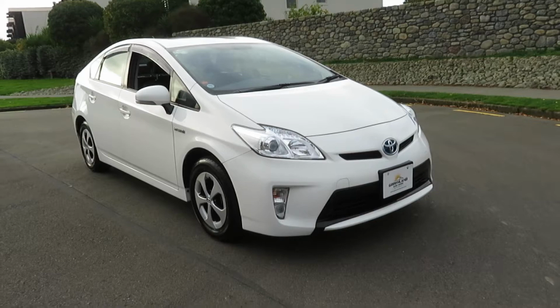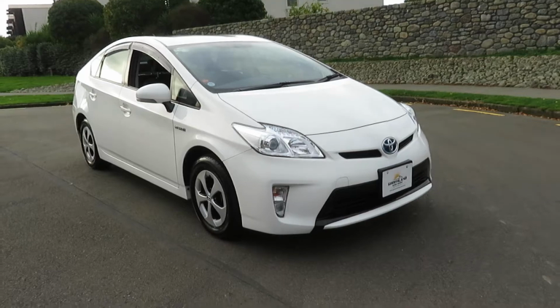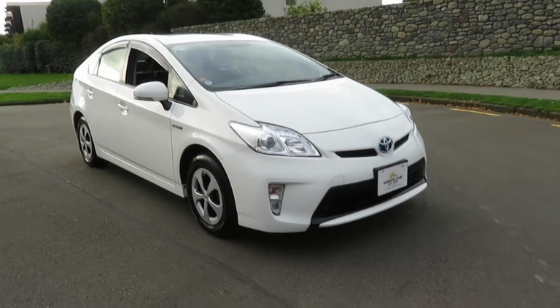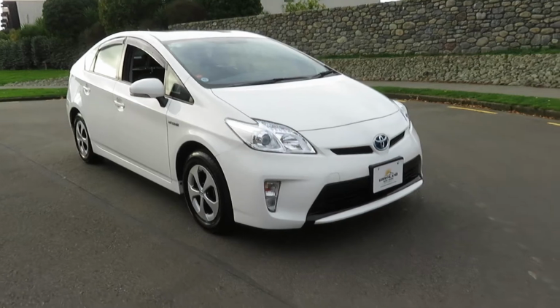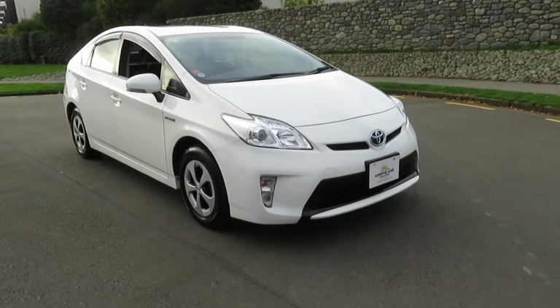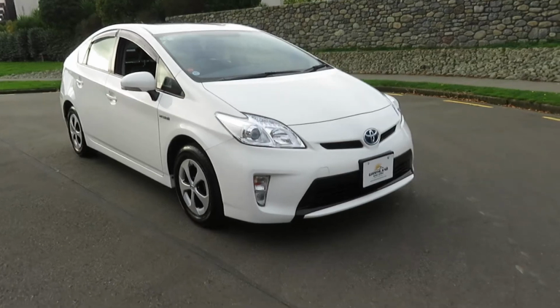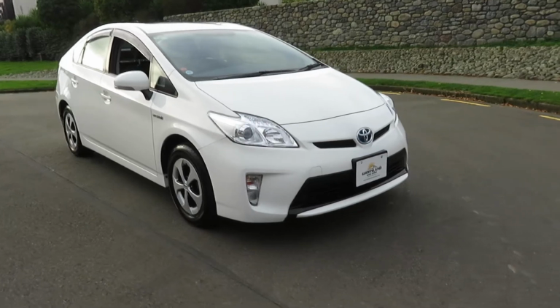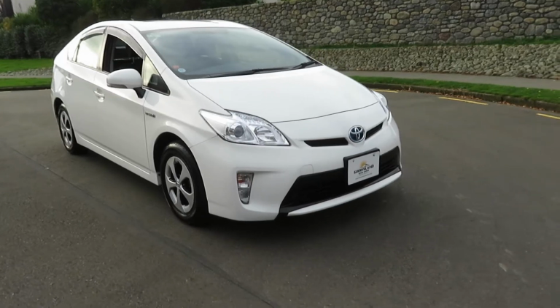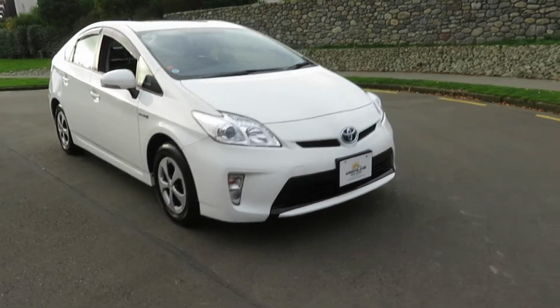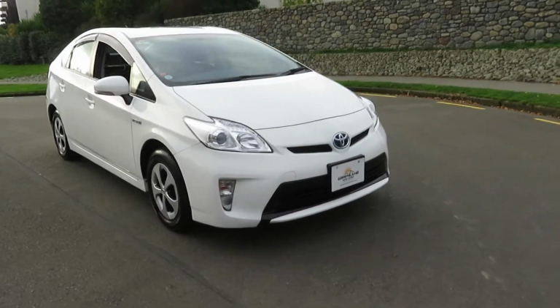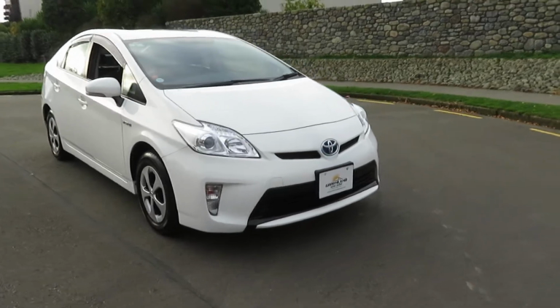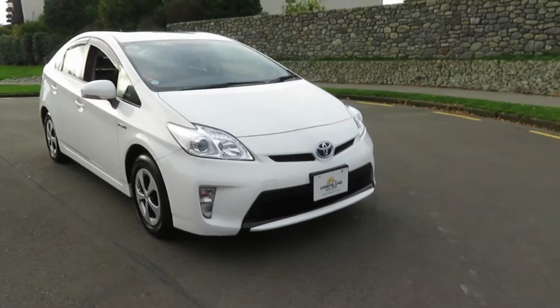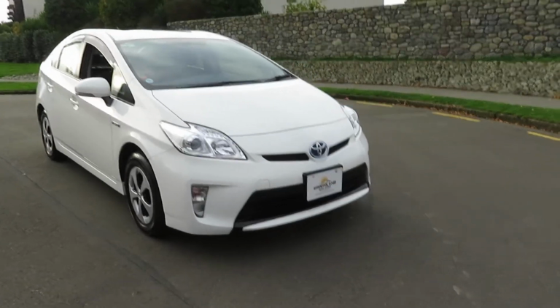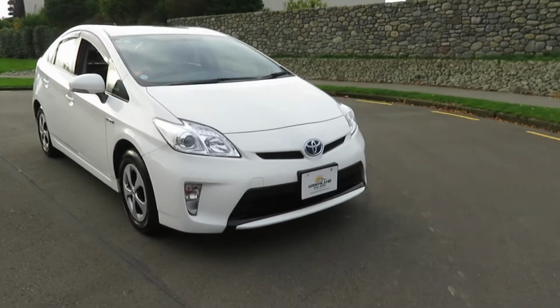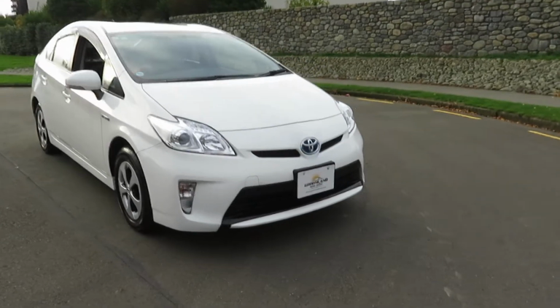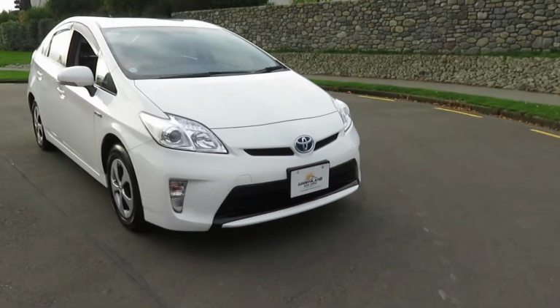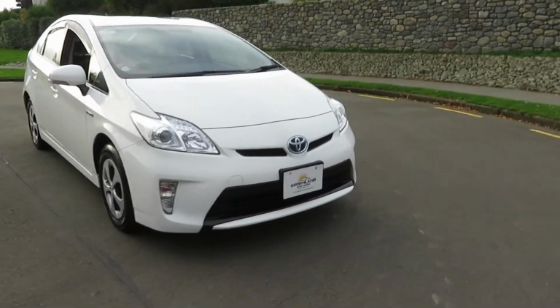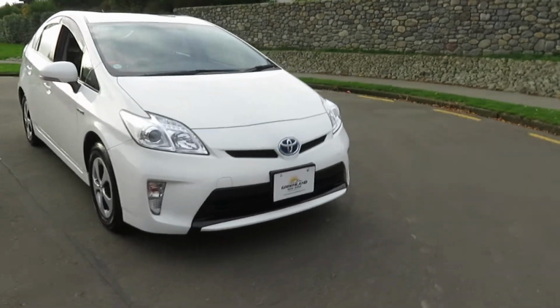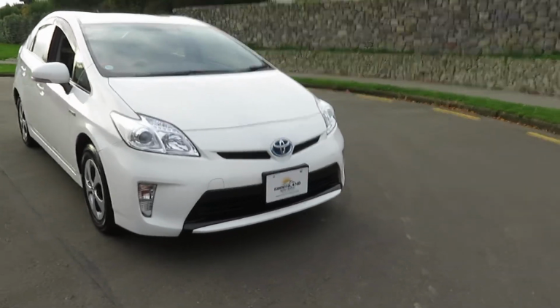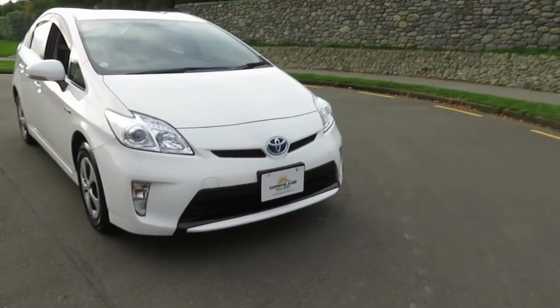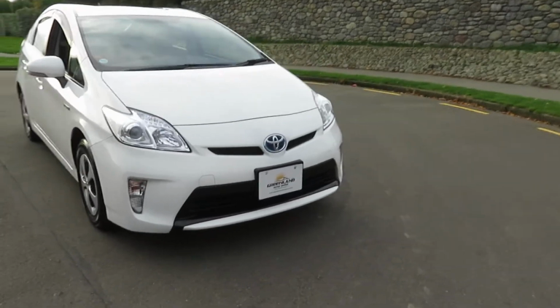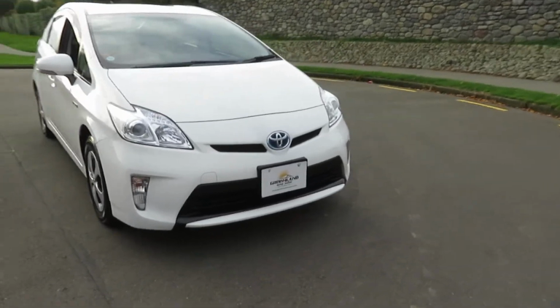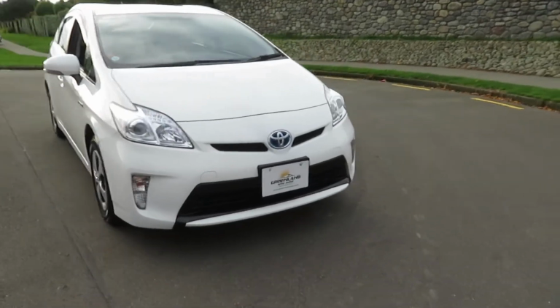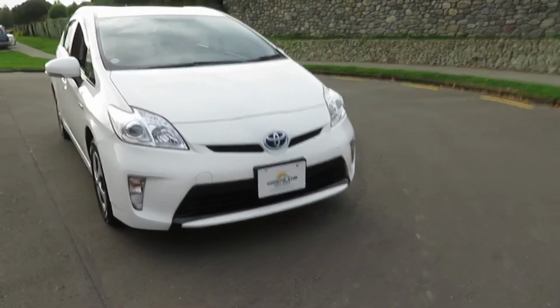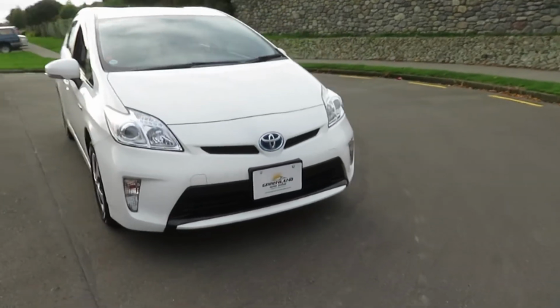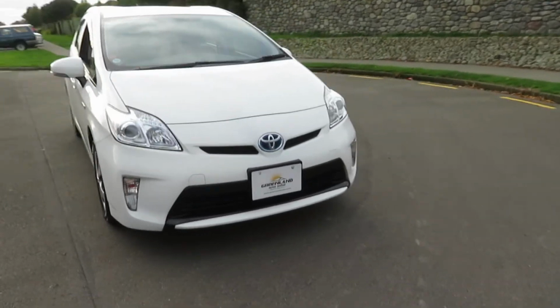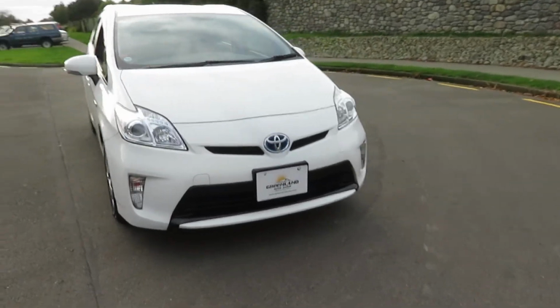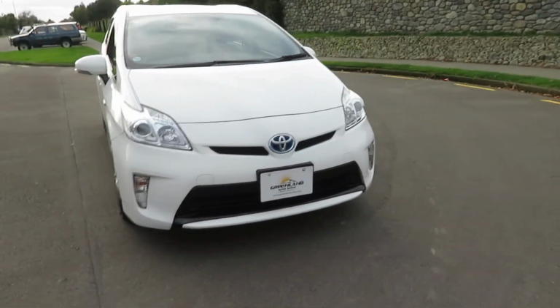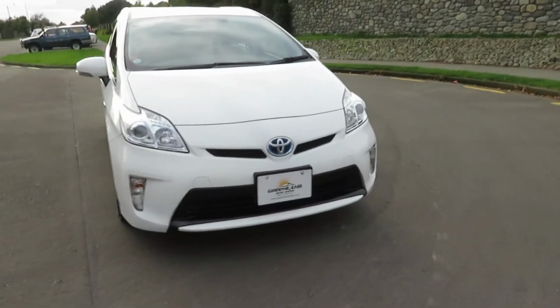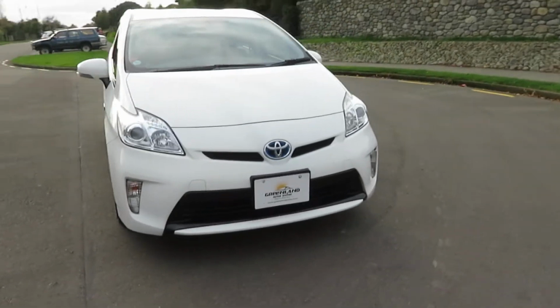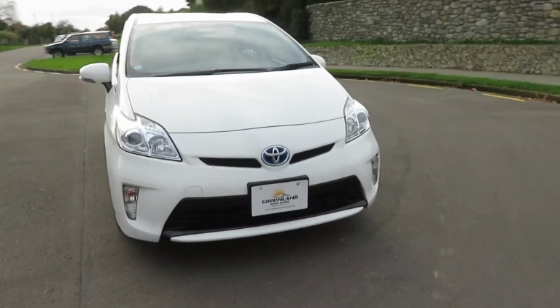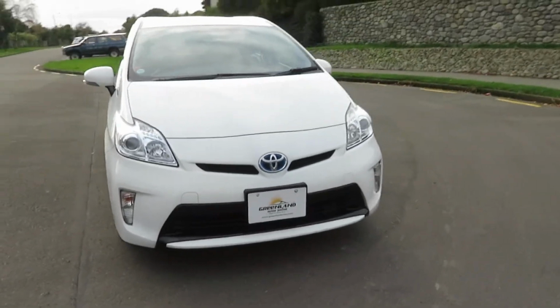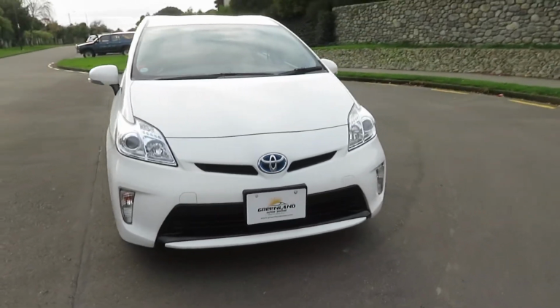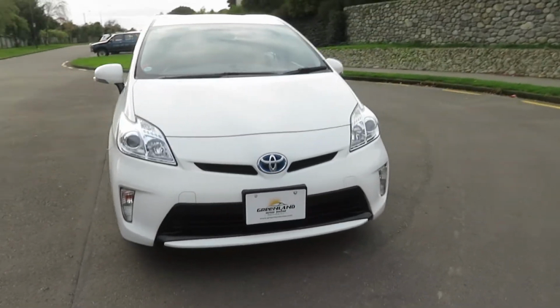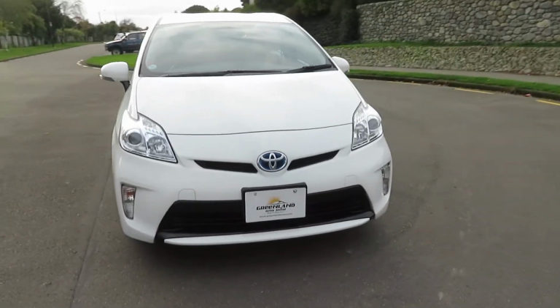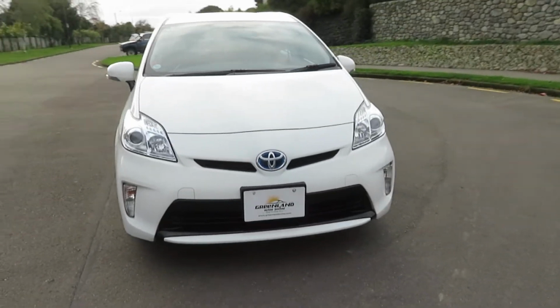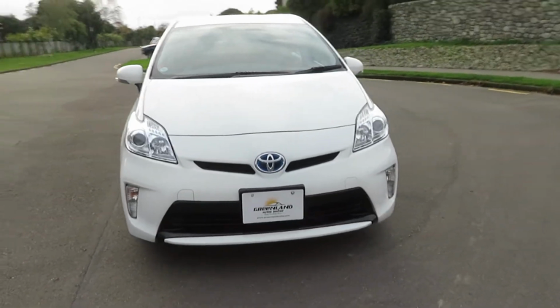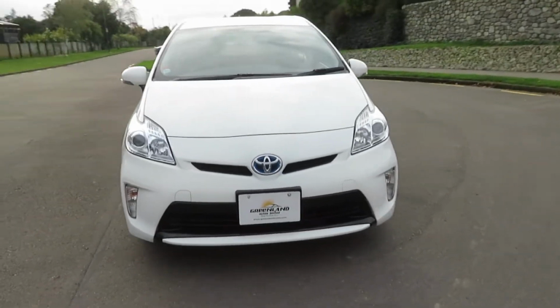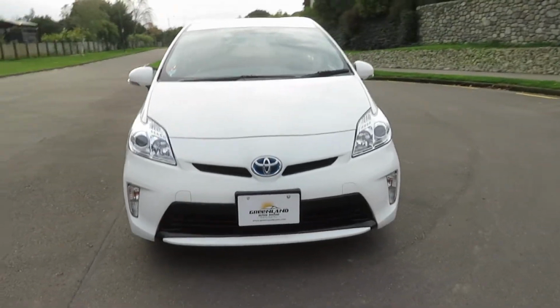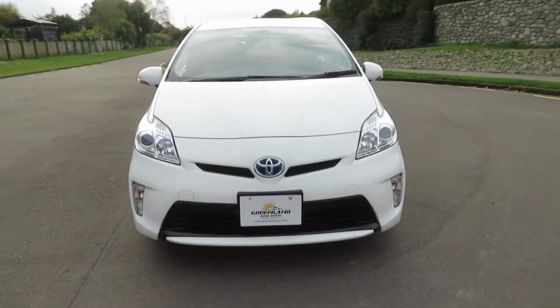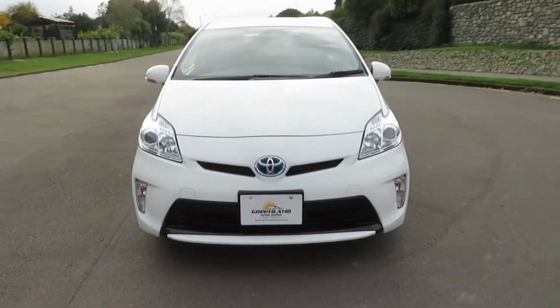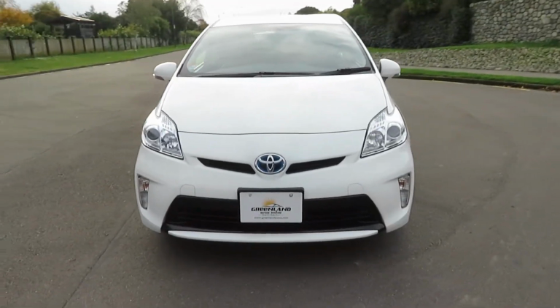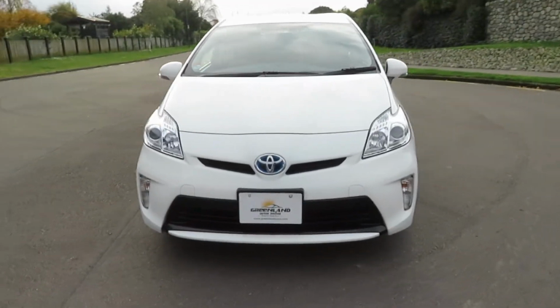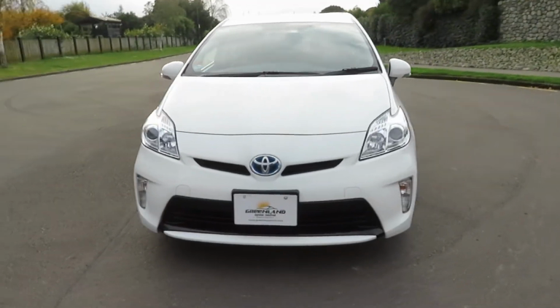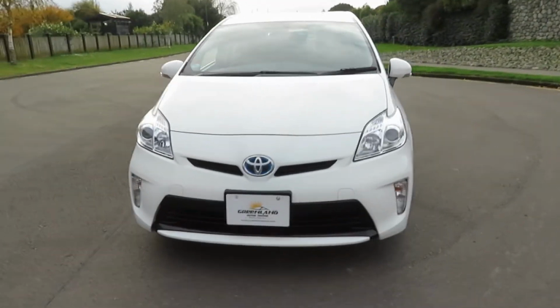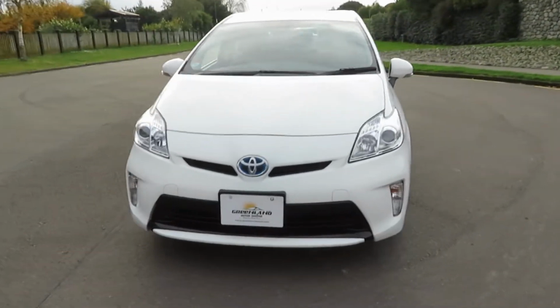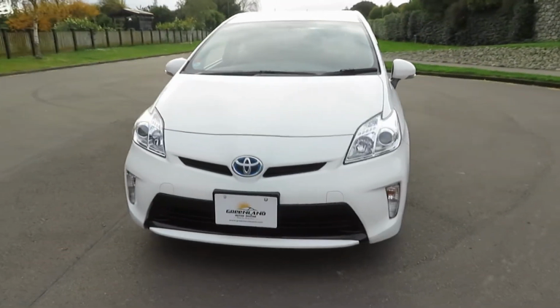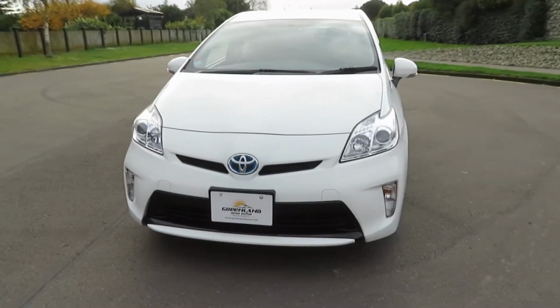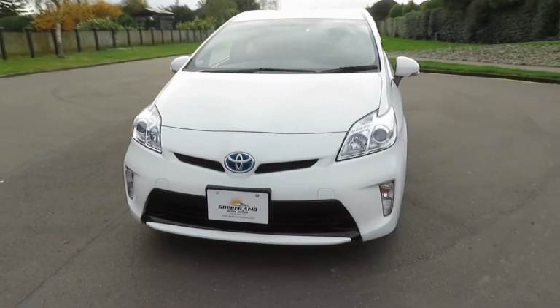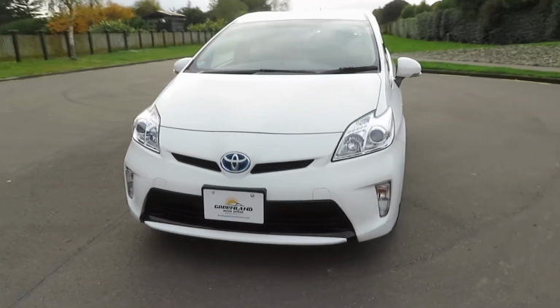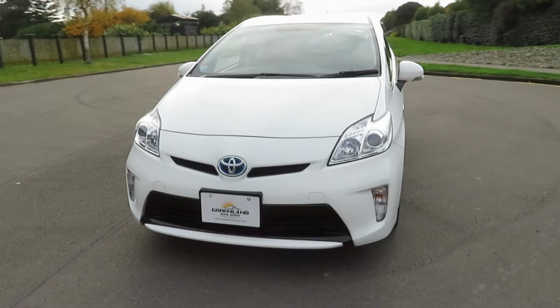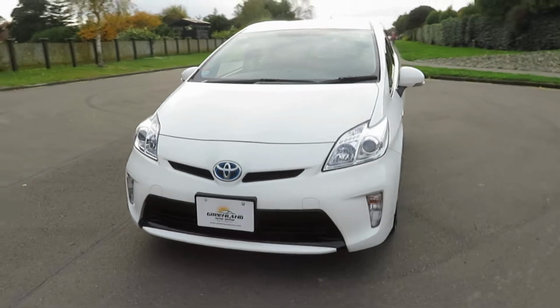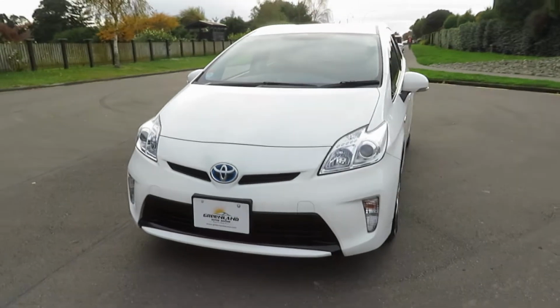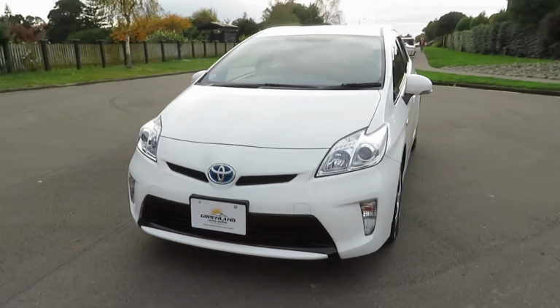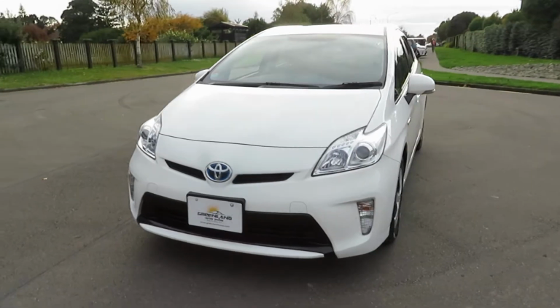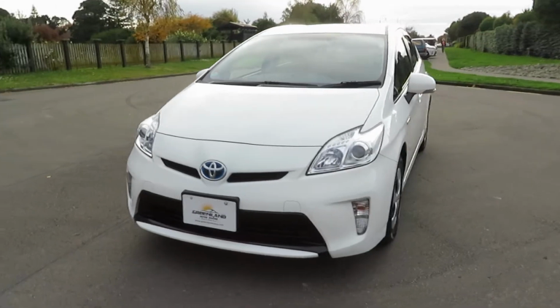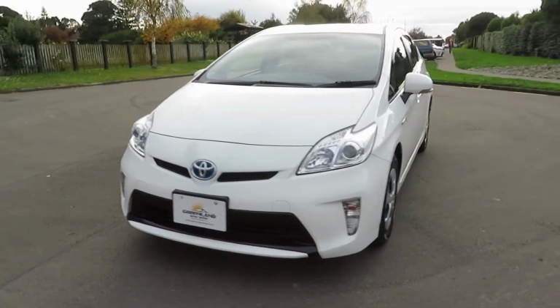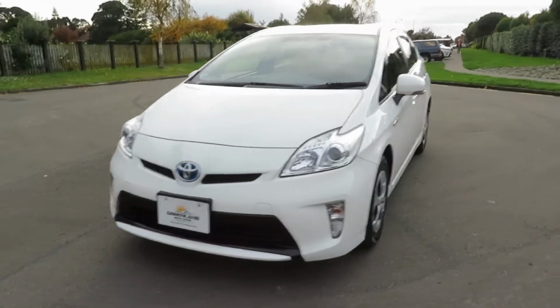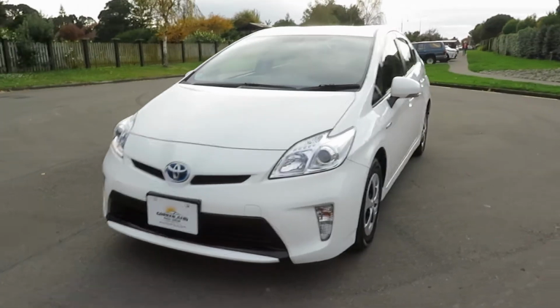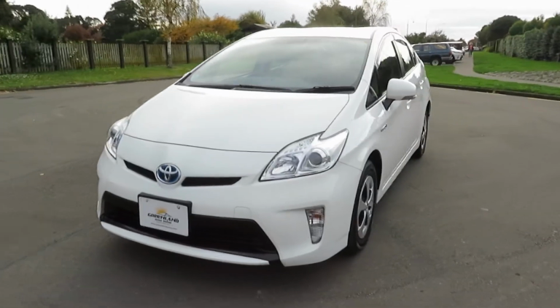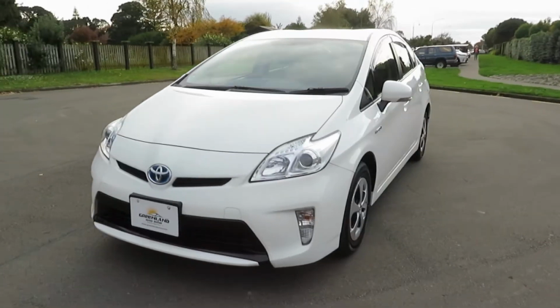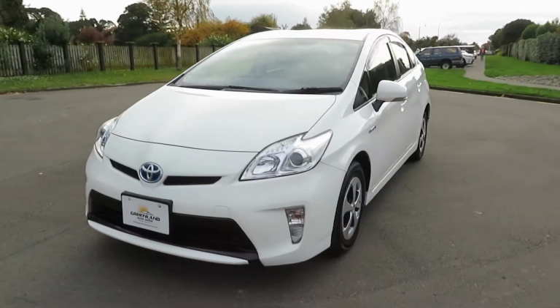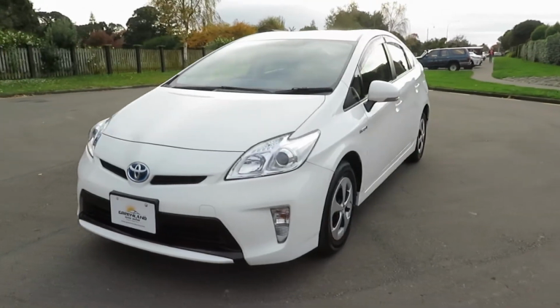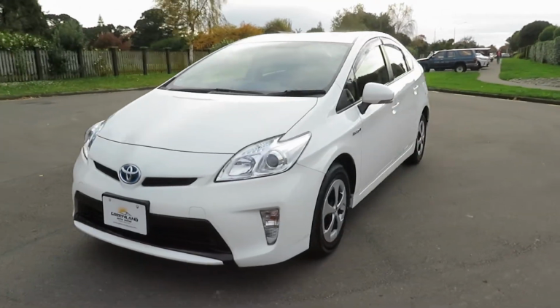Hello and welcome to Greenland Vlogs. Have a look at this freshly imported 2016 Toyota Prius S edition.